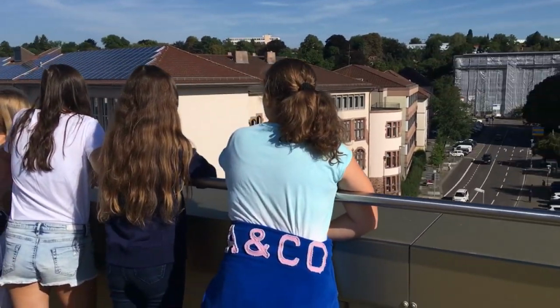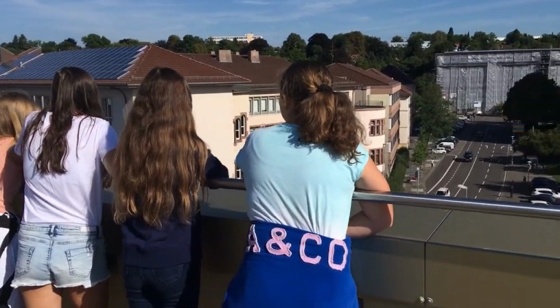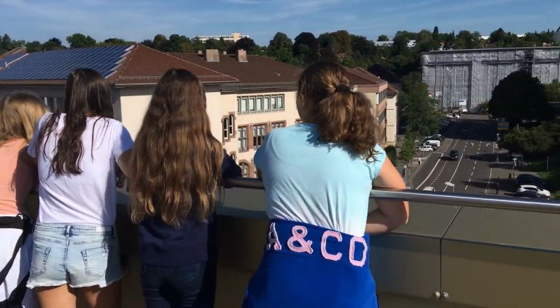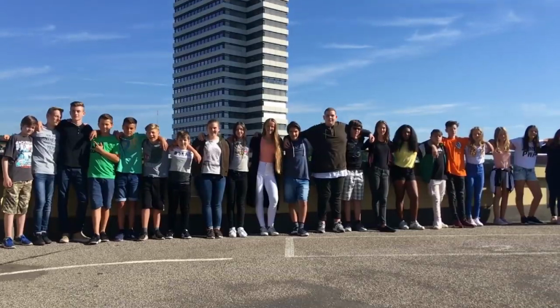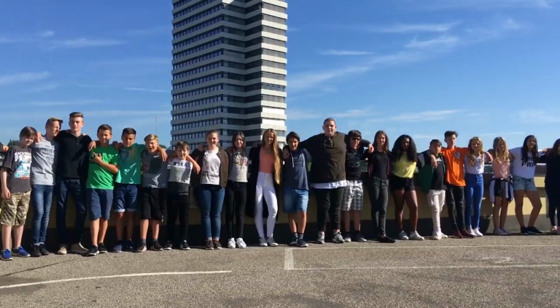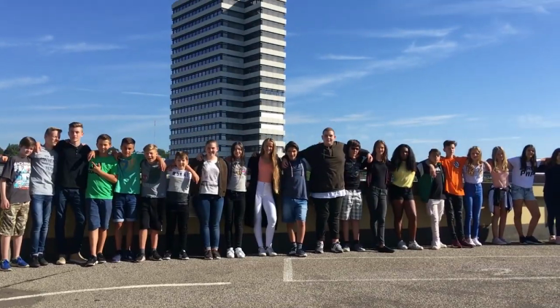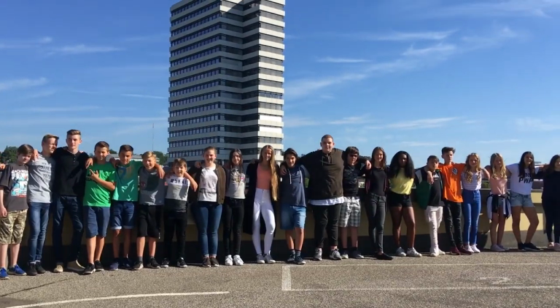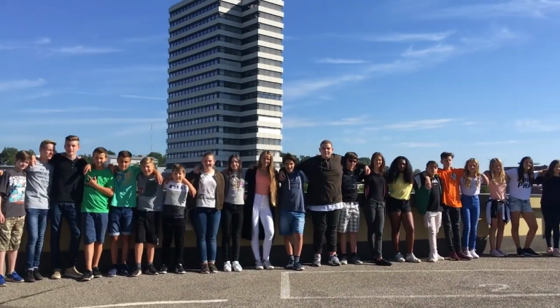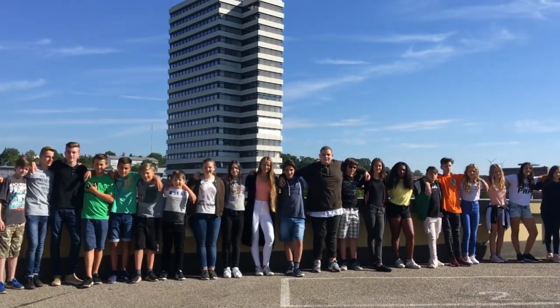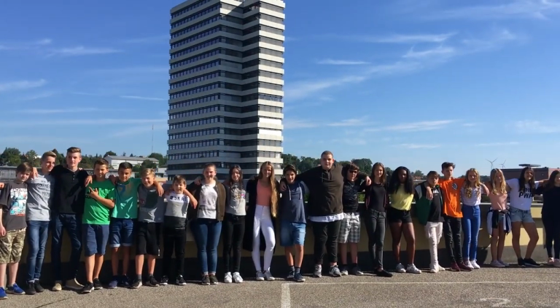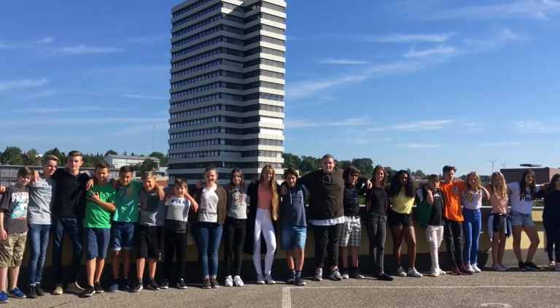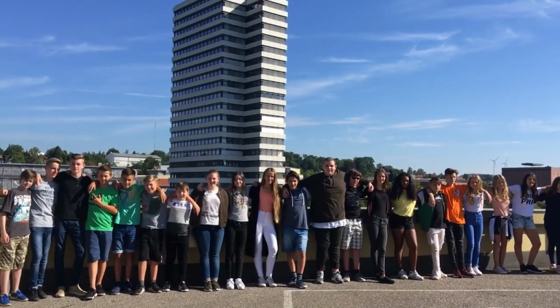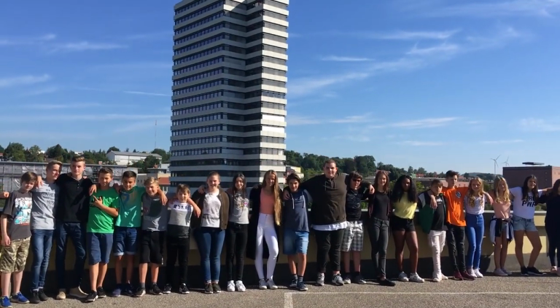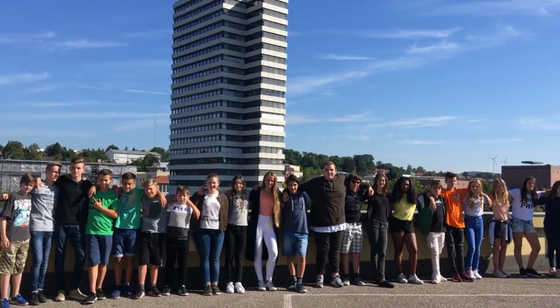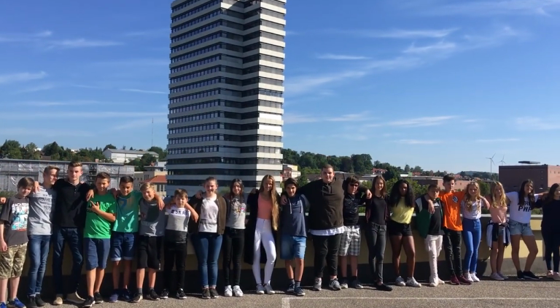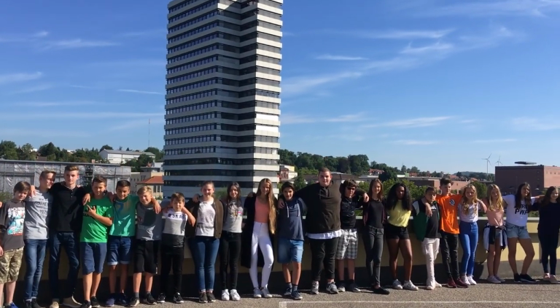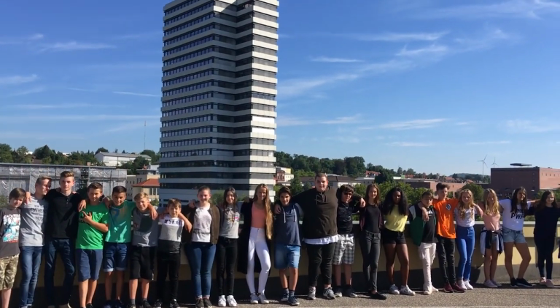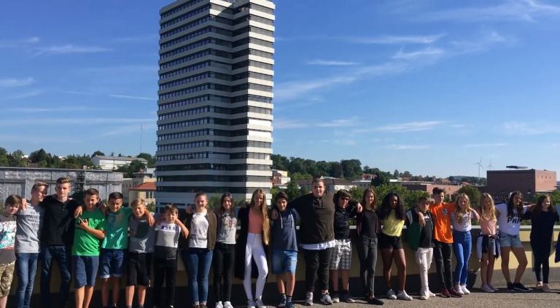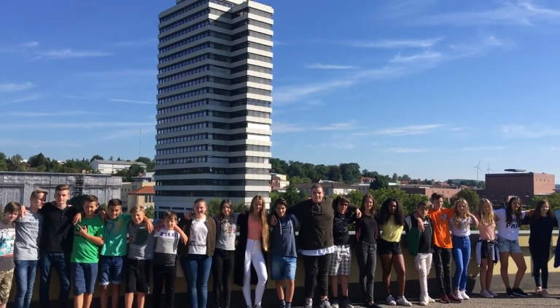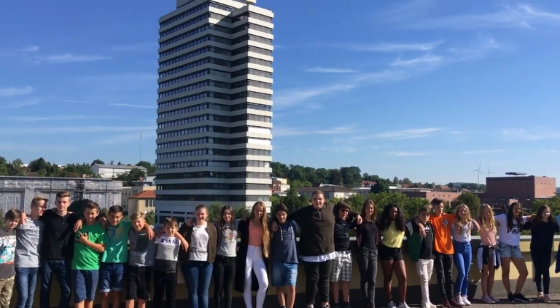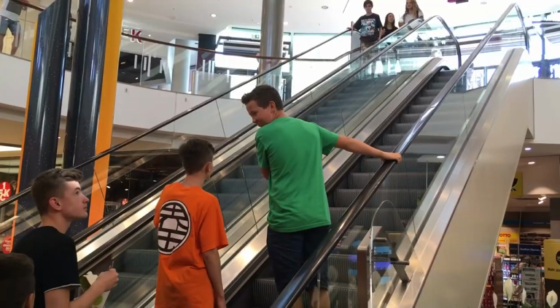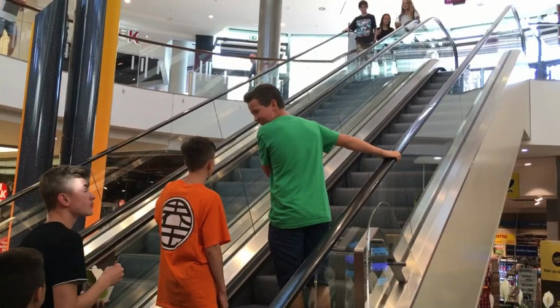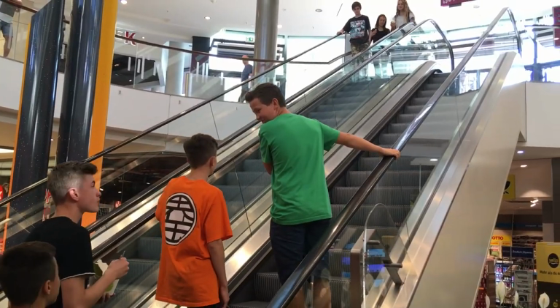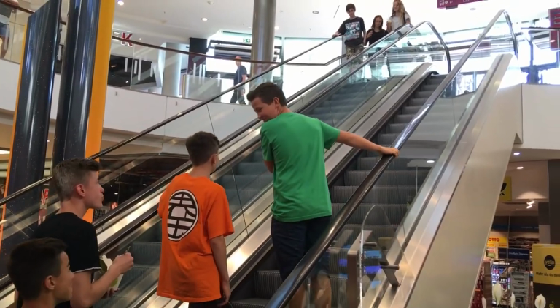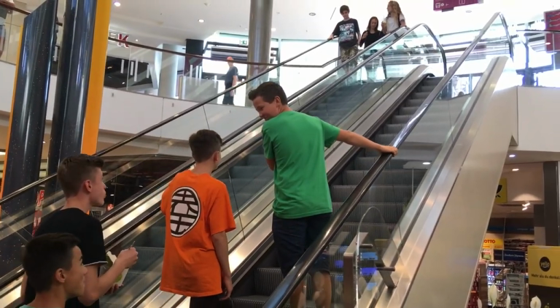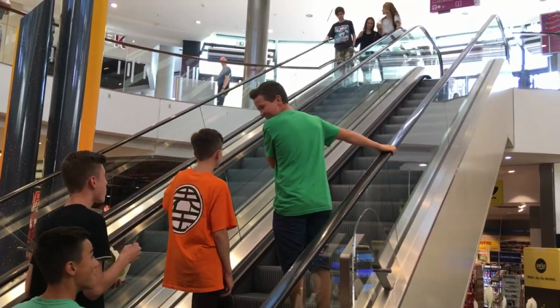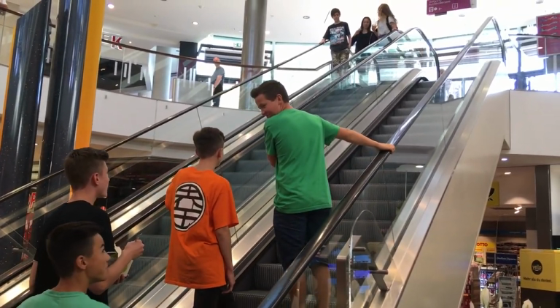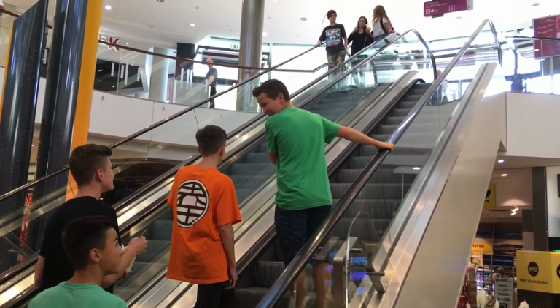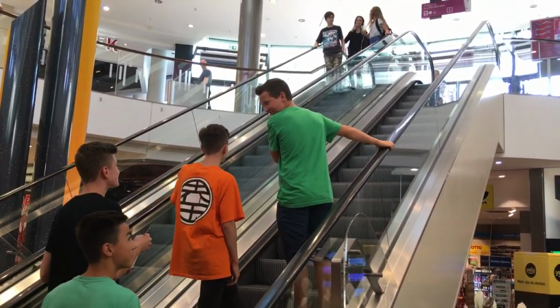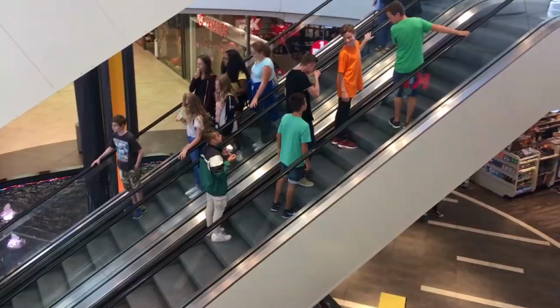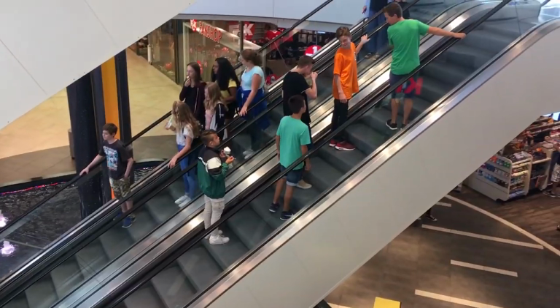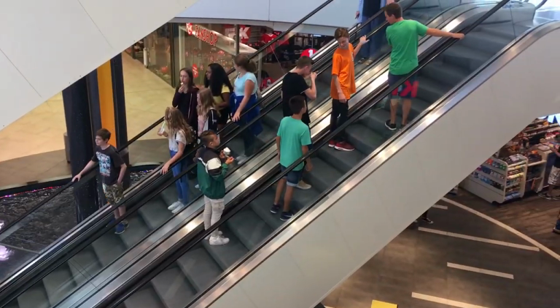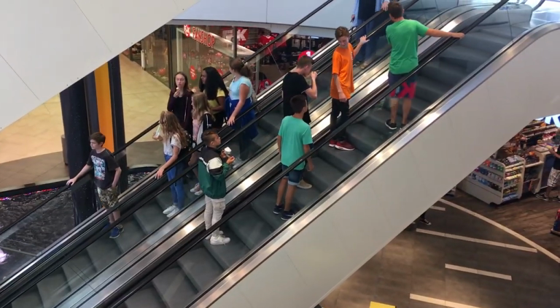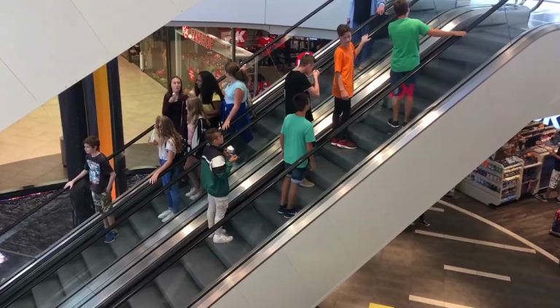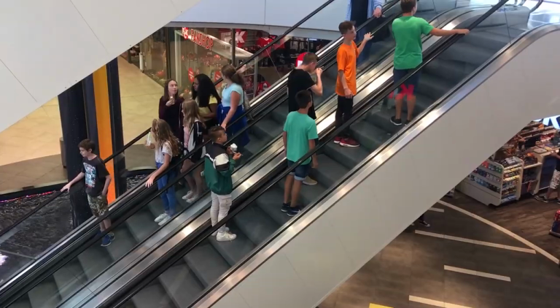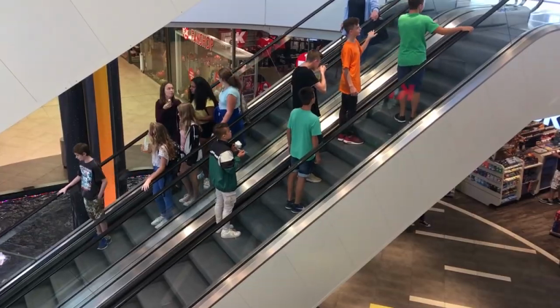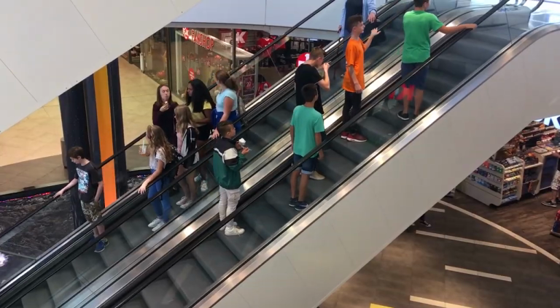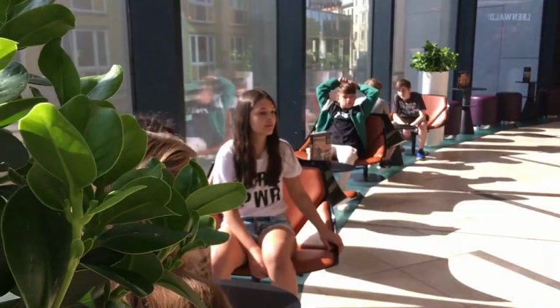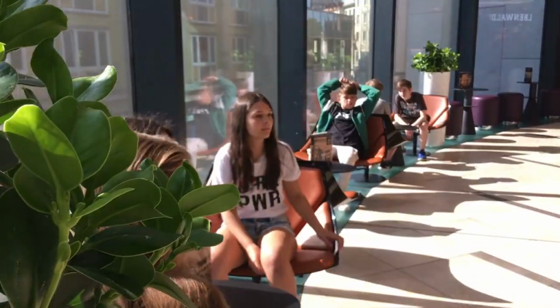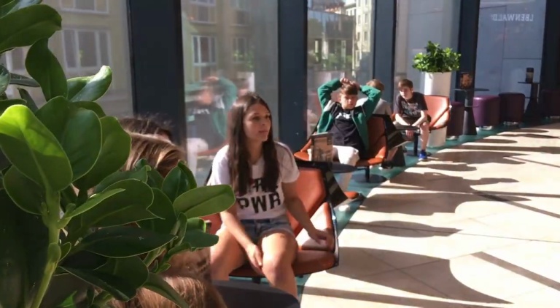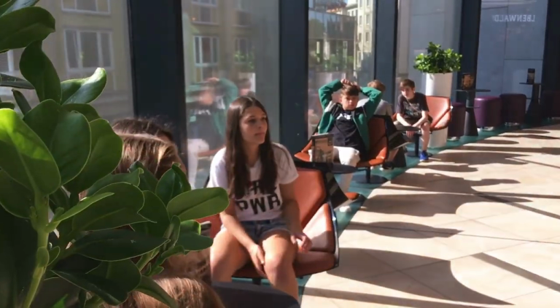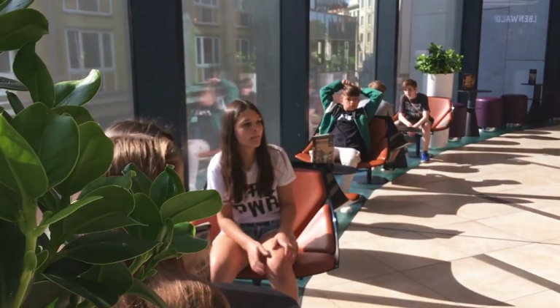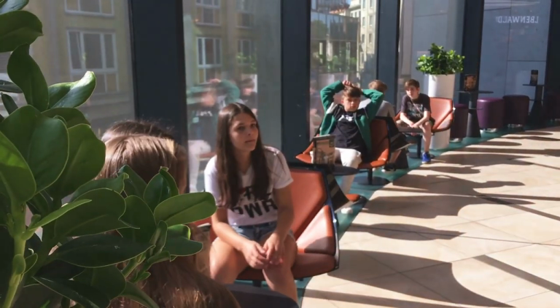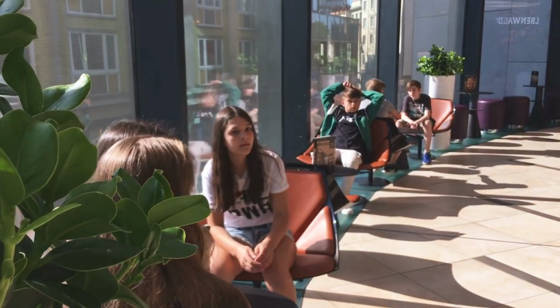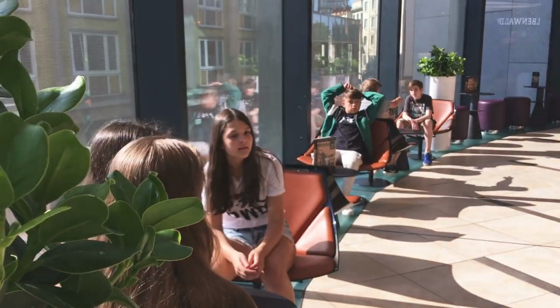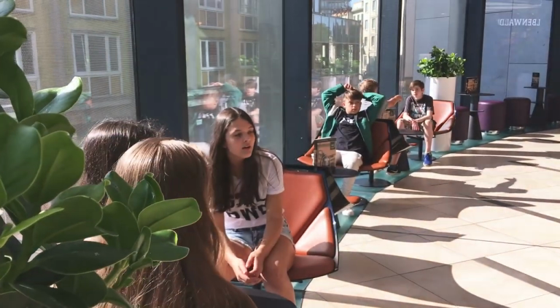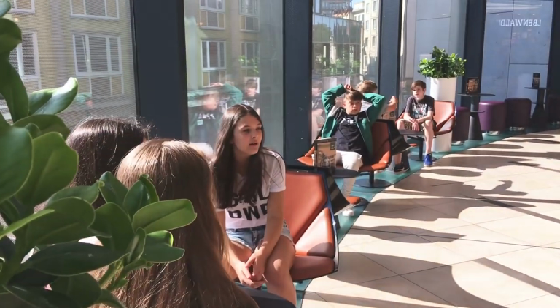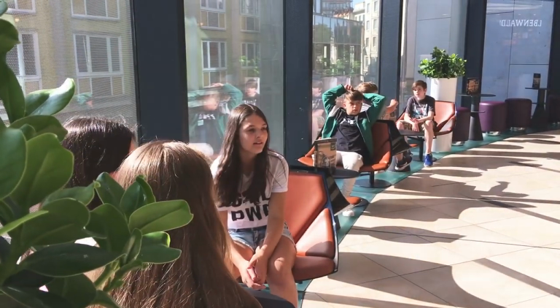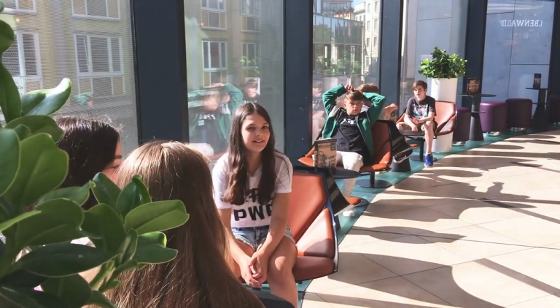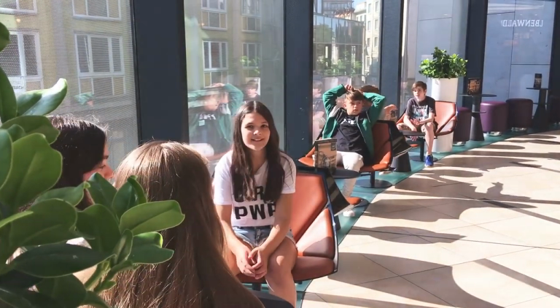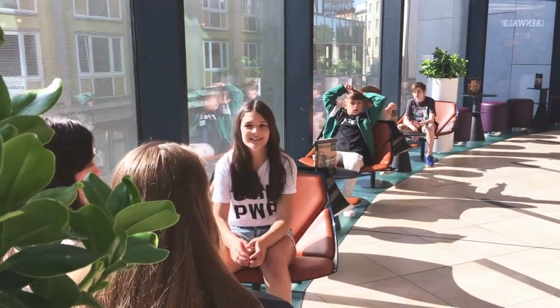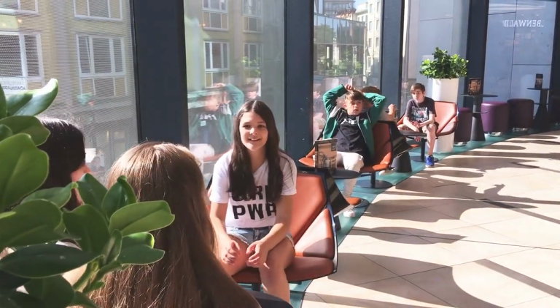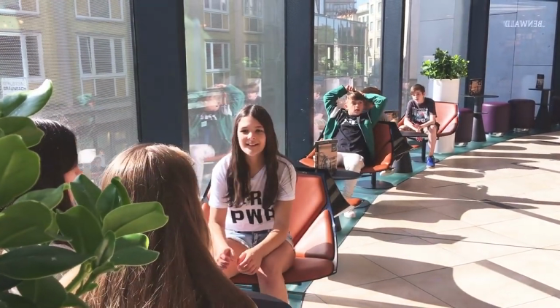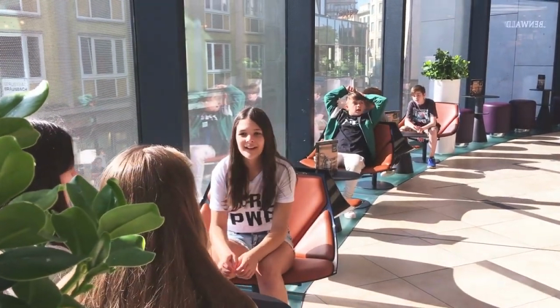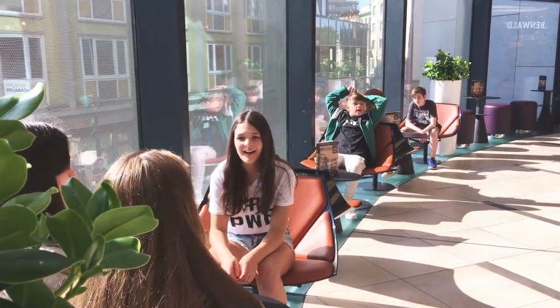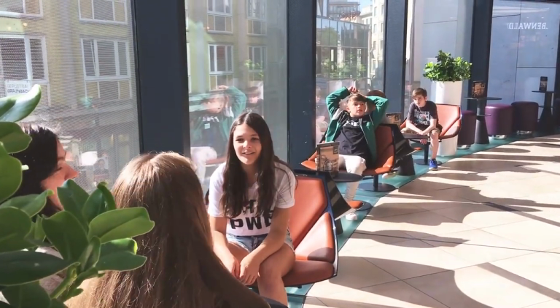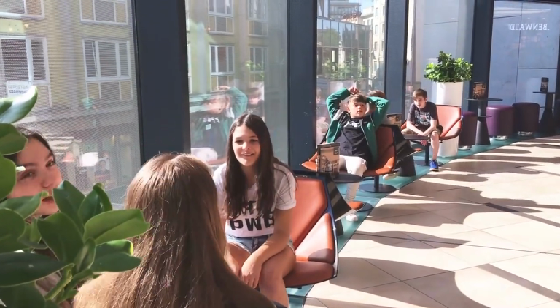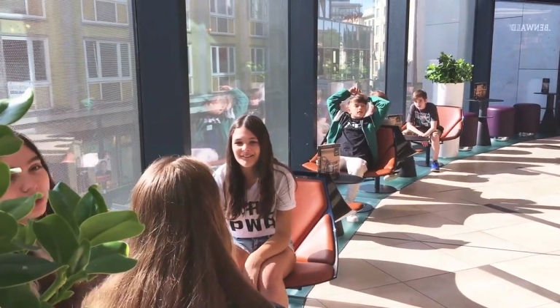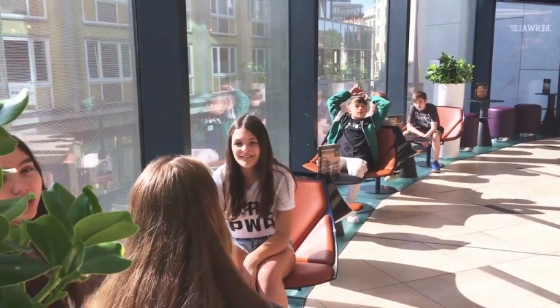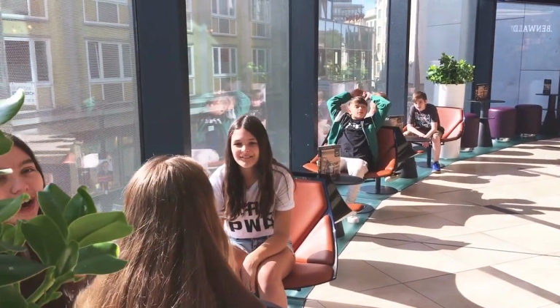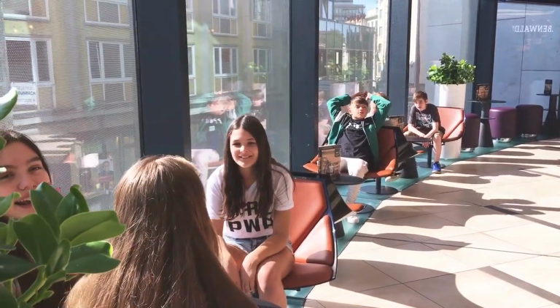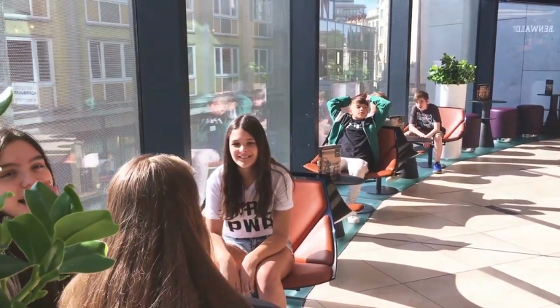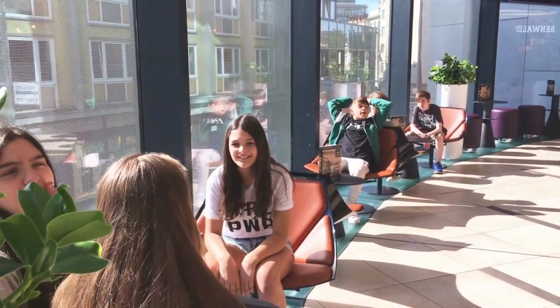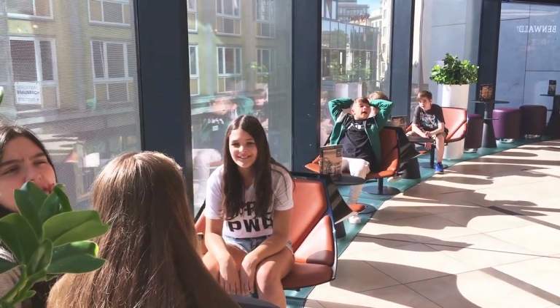Behind us, you can see the highest house in Kaiserslautern. It's the Town Hall. This is the Mall. Here you can meet friends and do some window shopping.